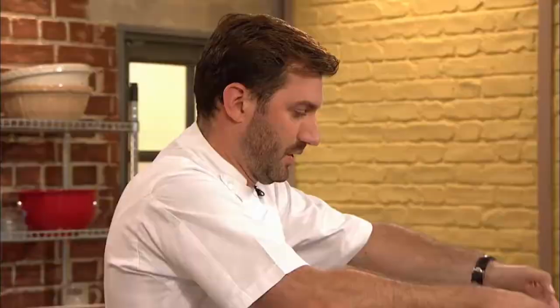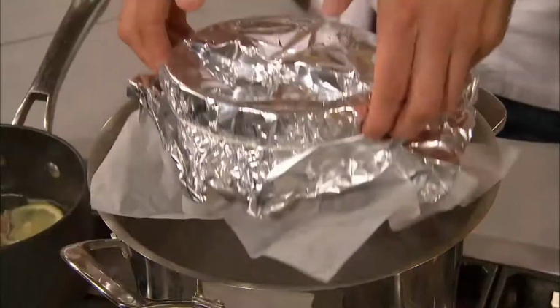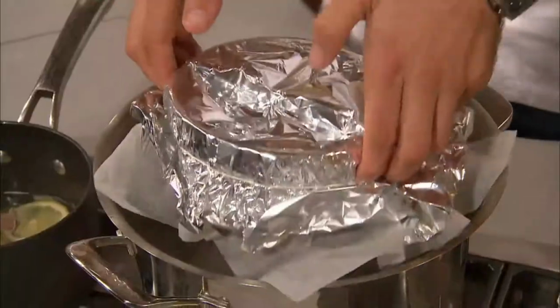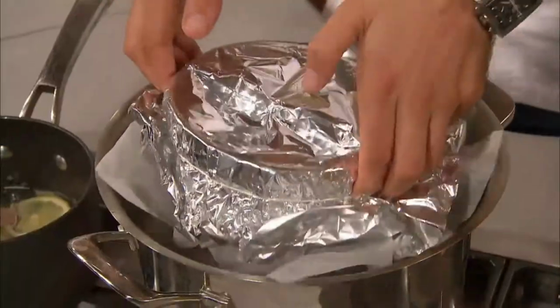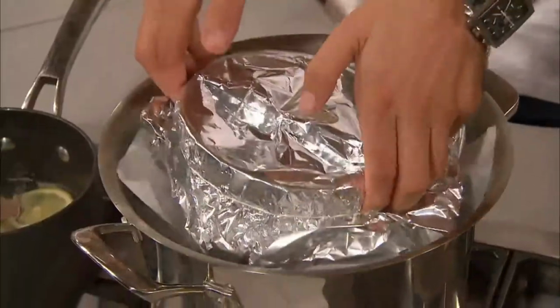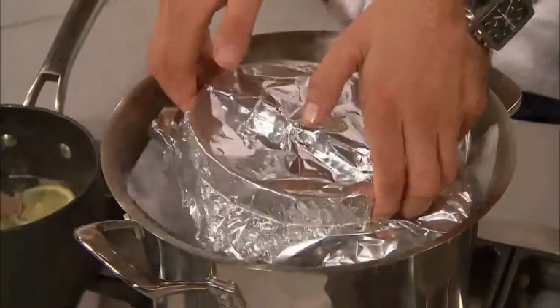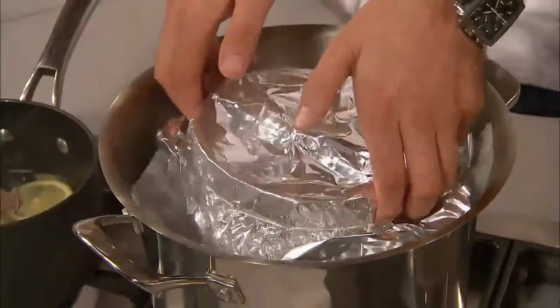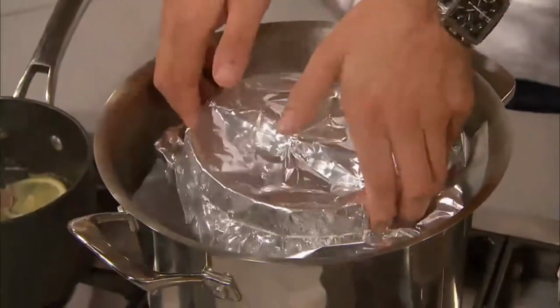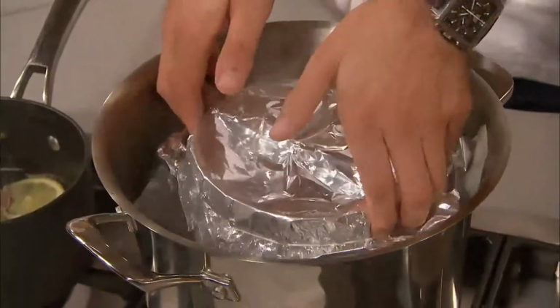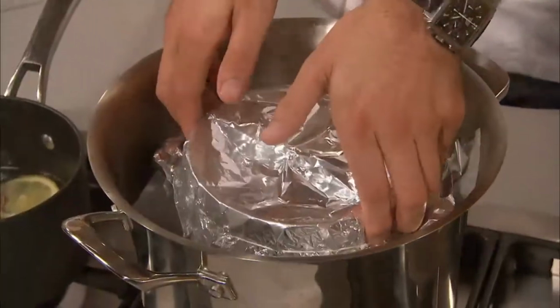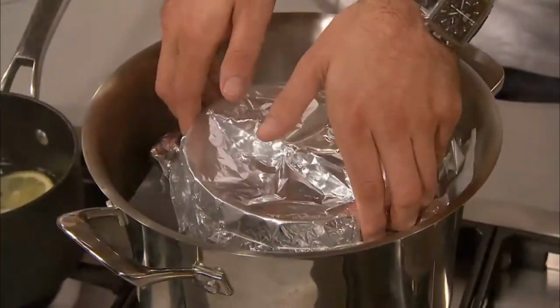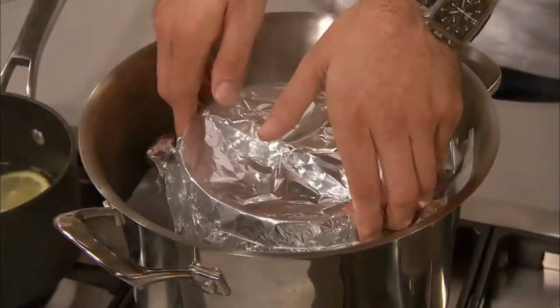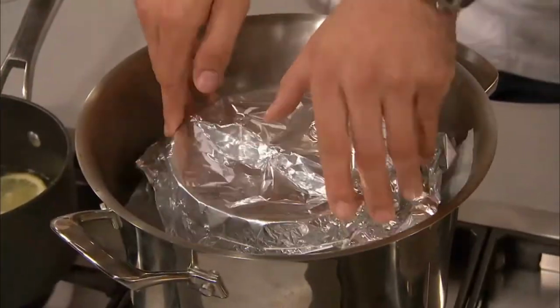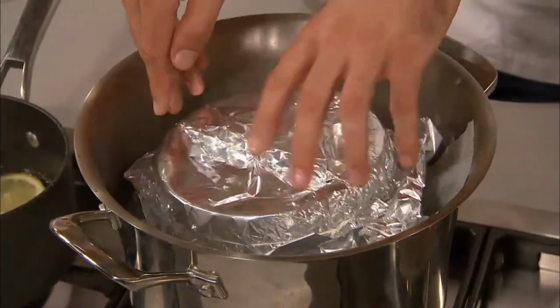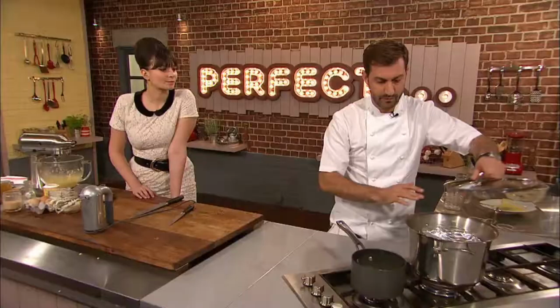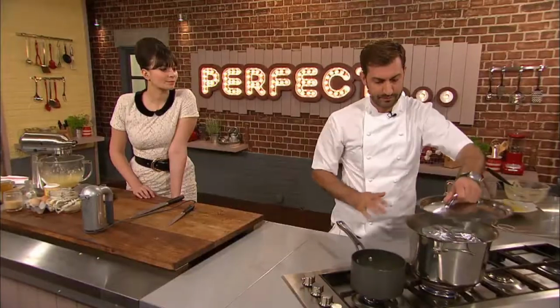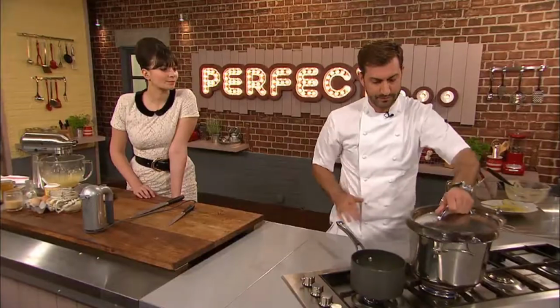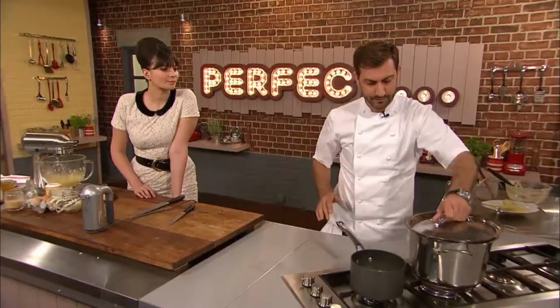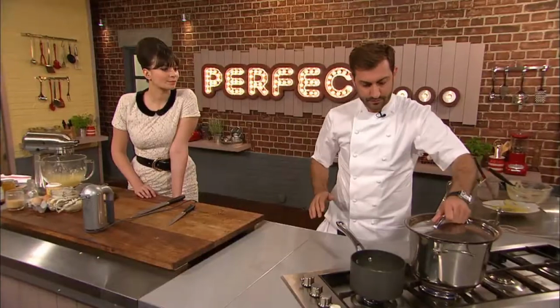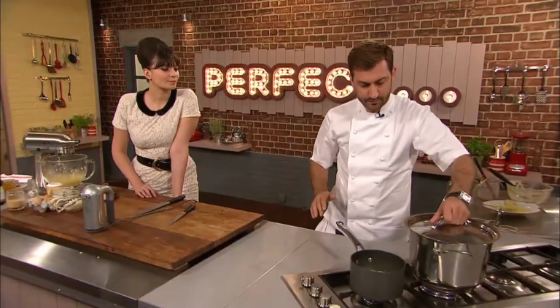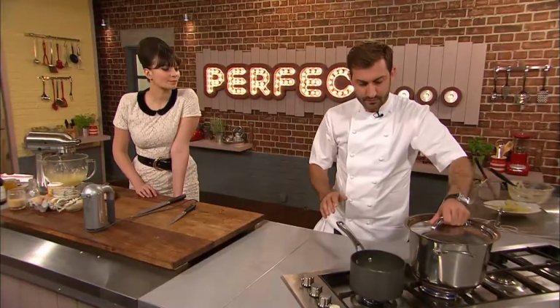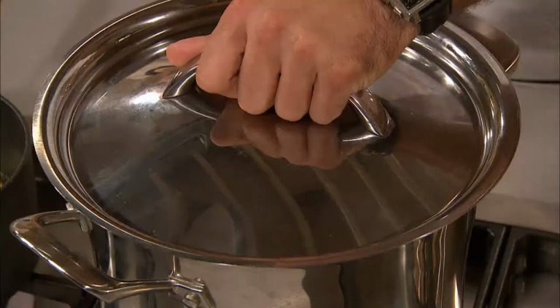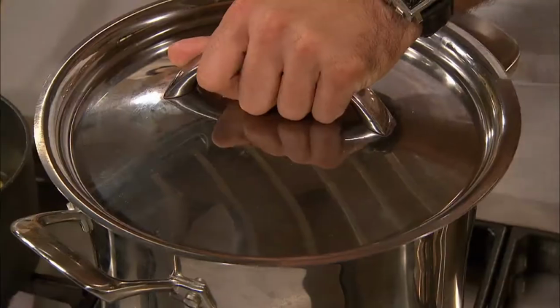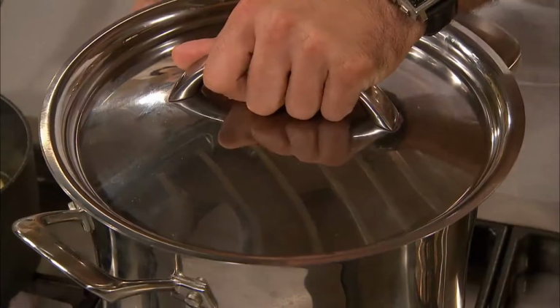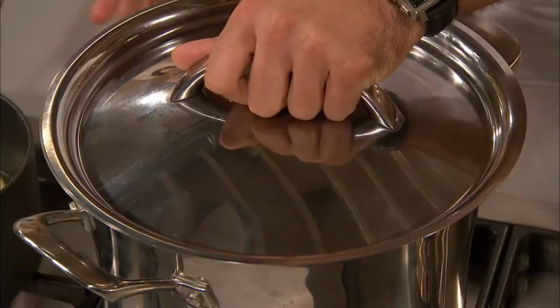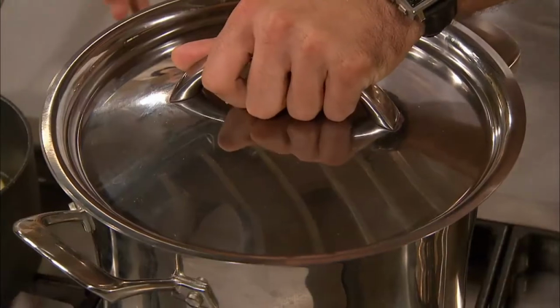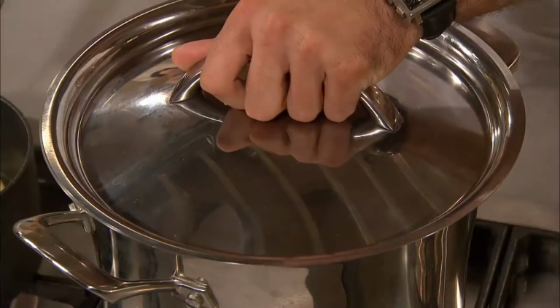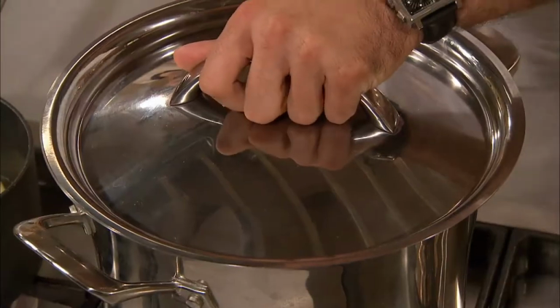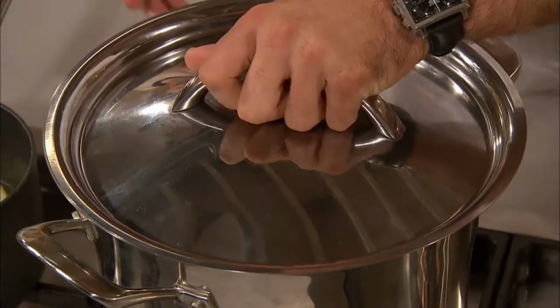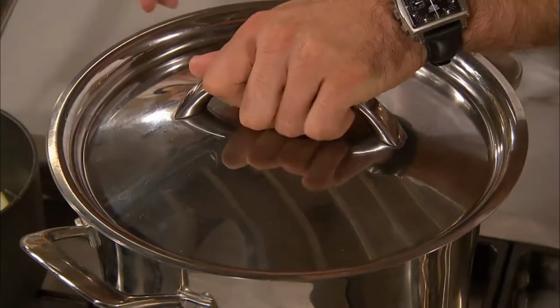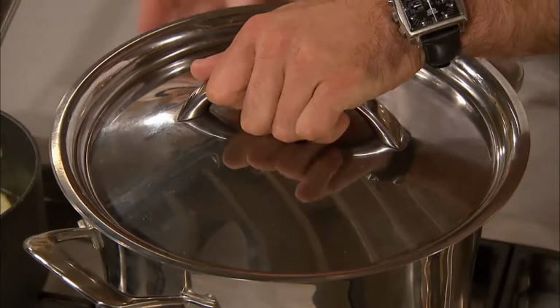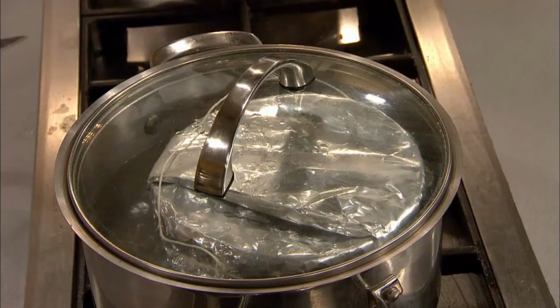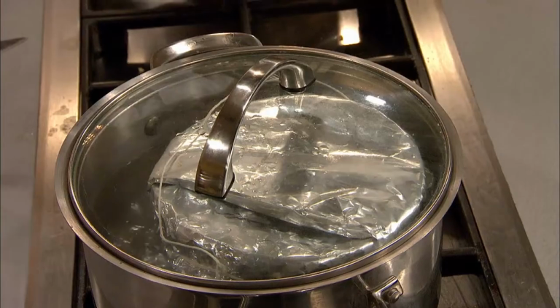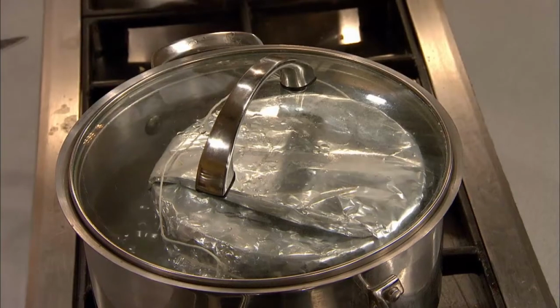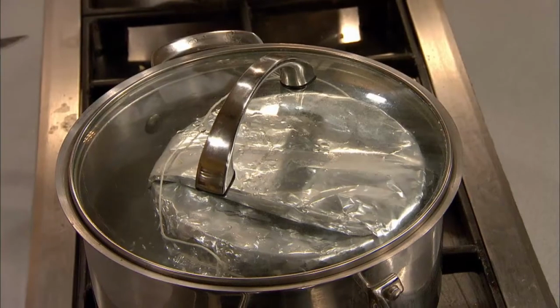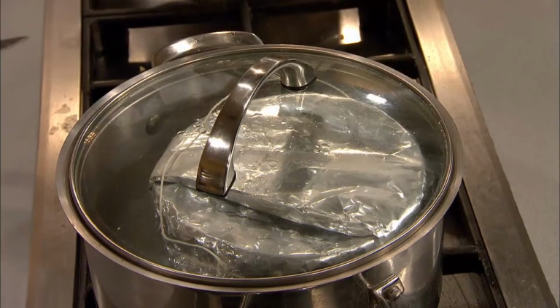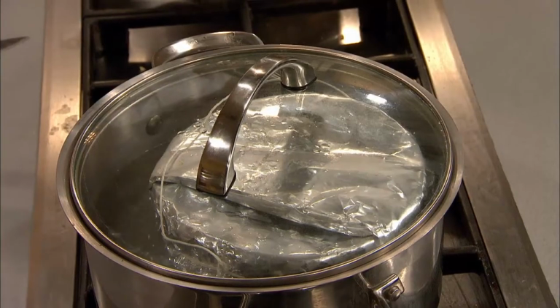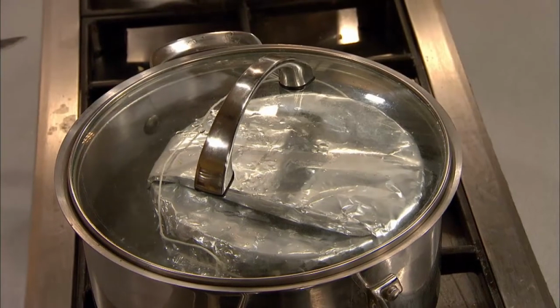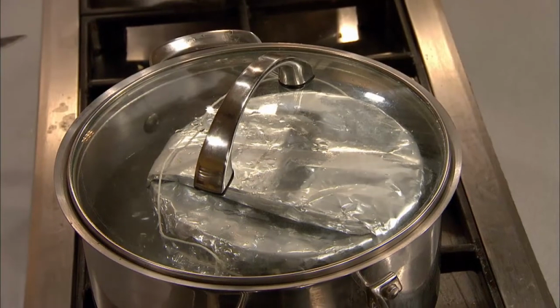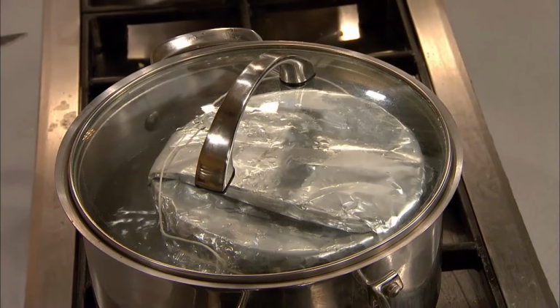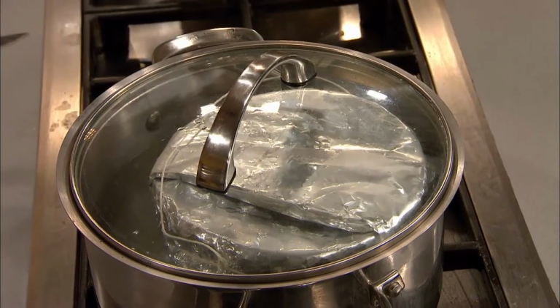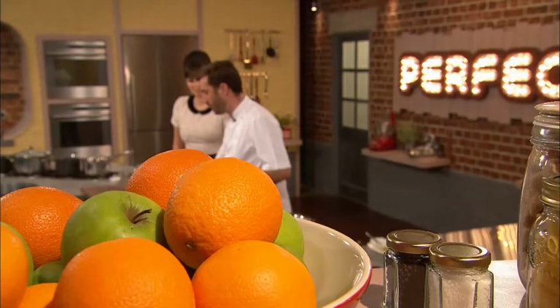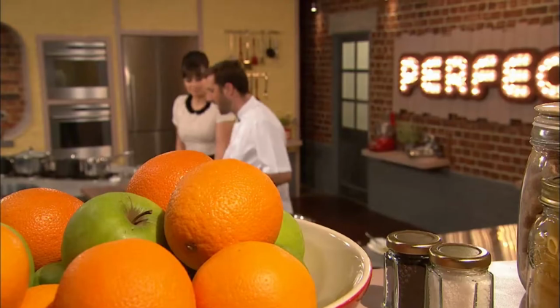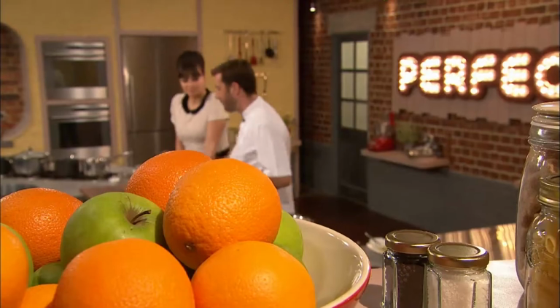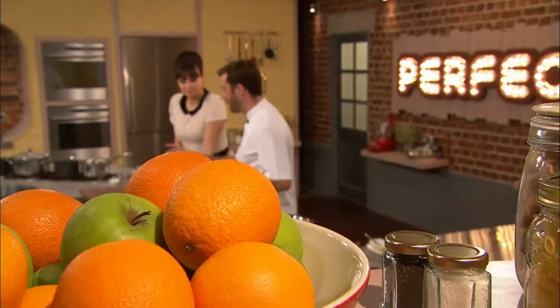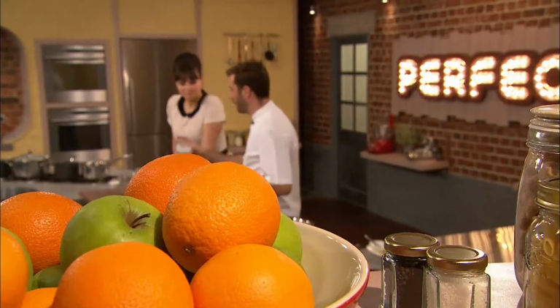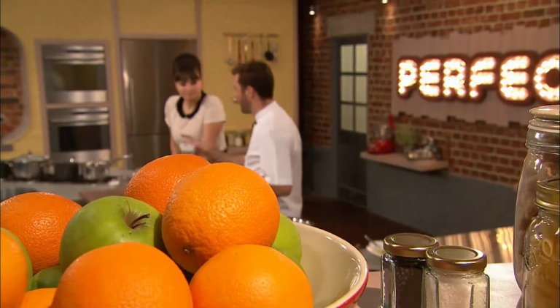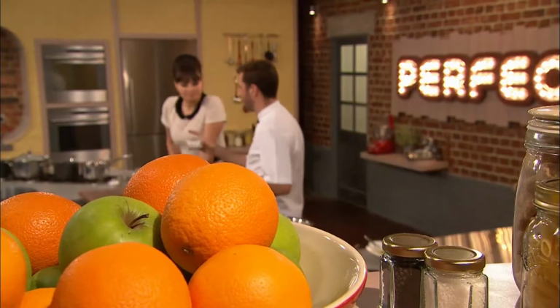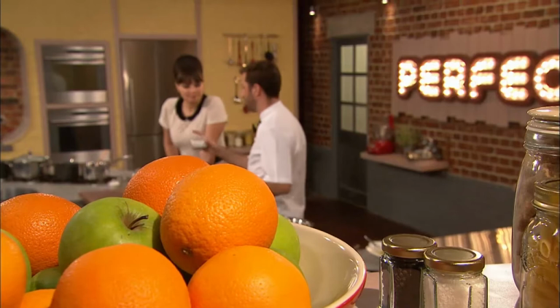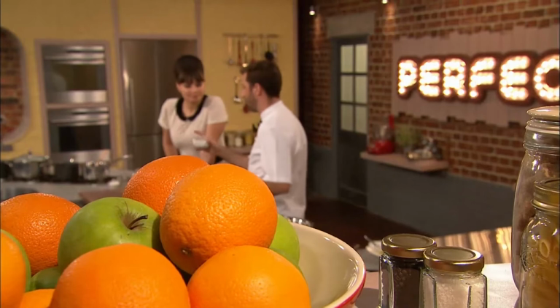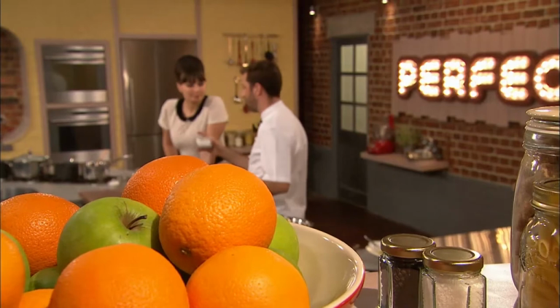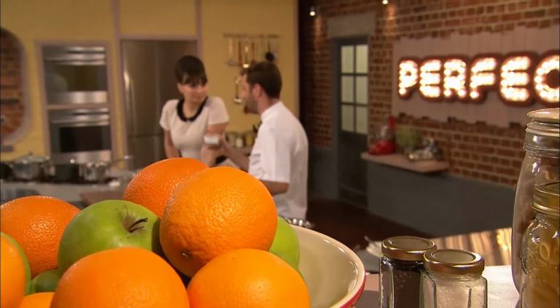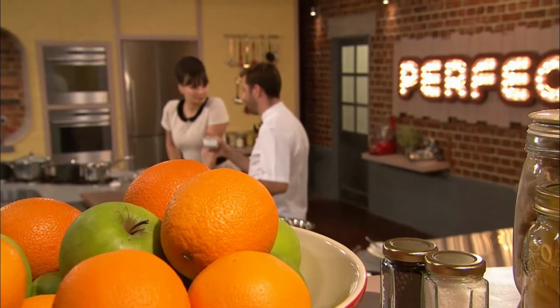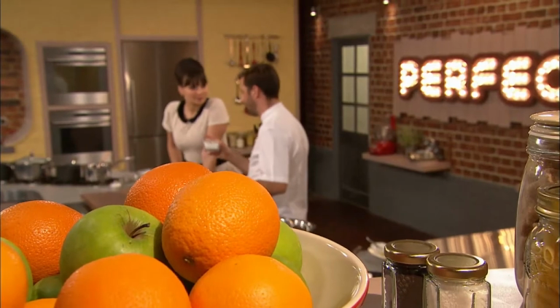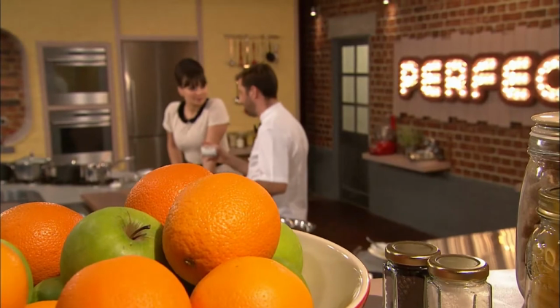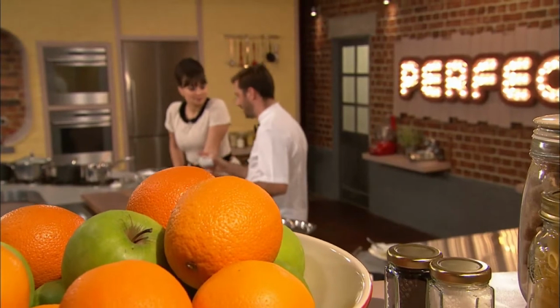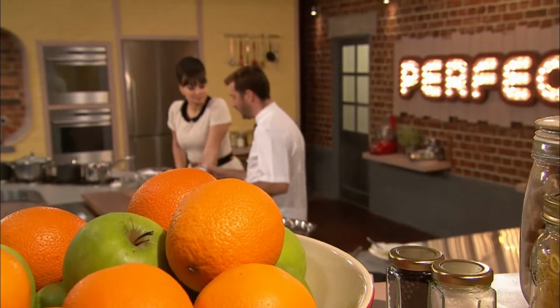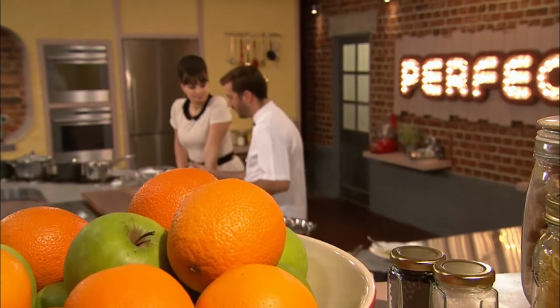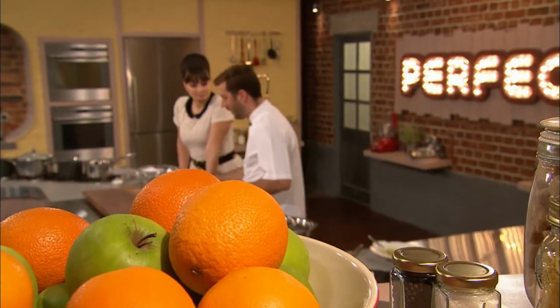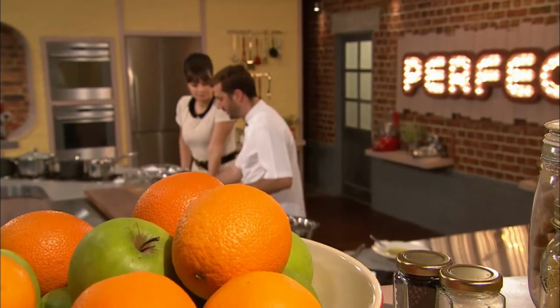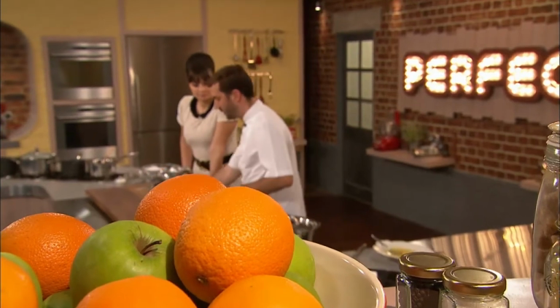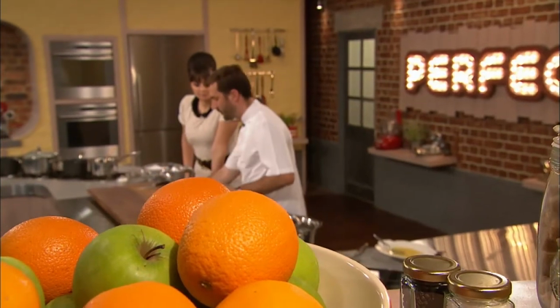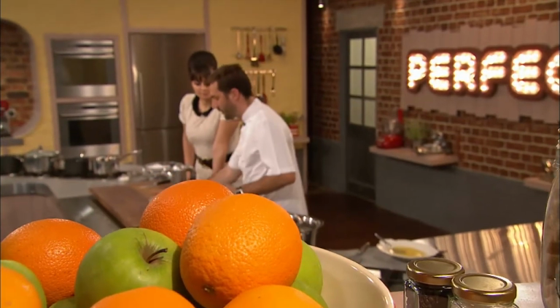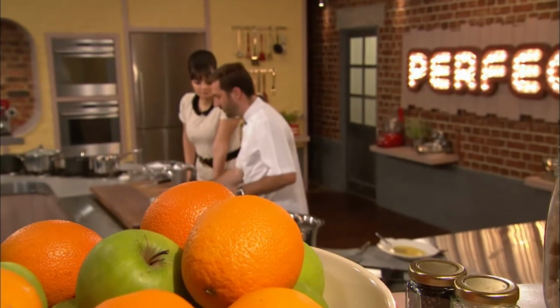Both Gizzy and Mark's classic sponge puddings are on to steam. Now they can make a start on their all-important accompaniments.